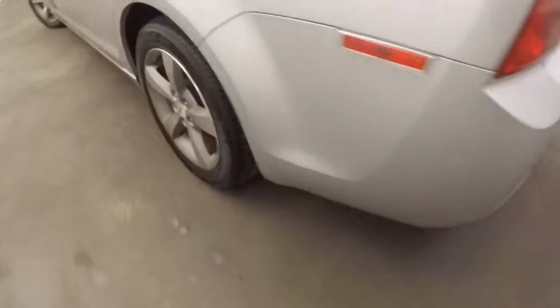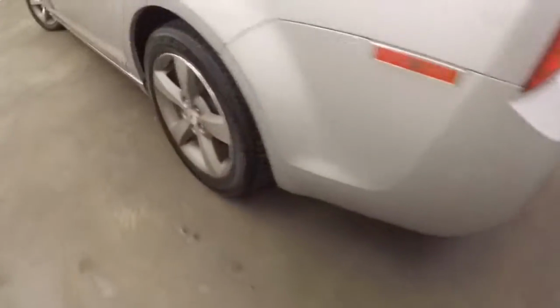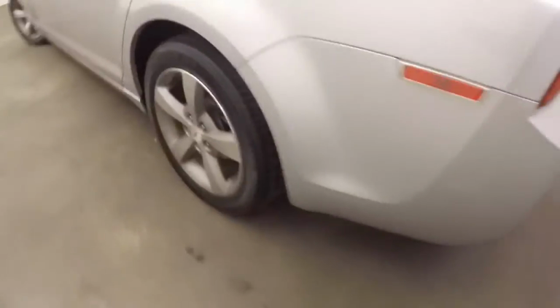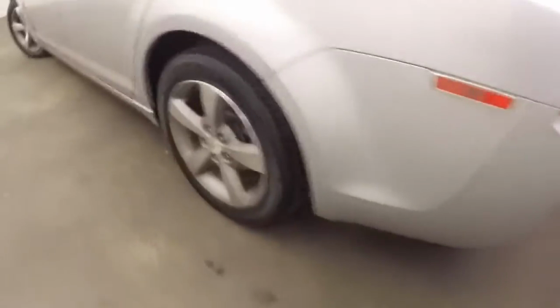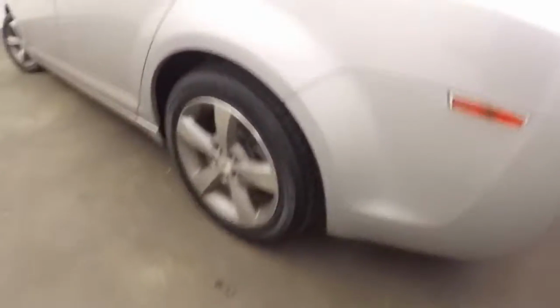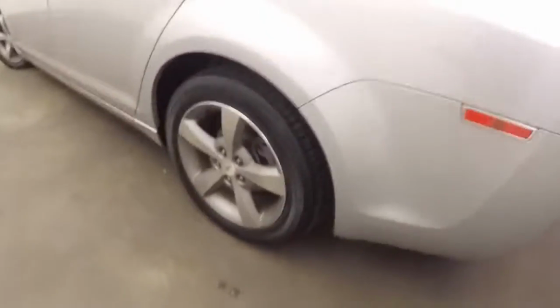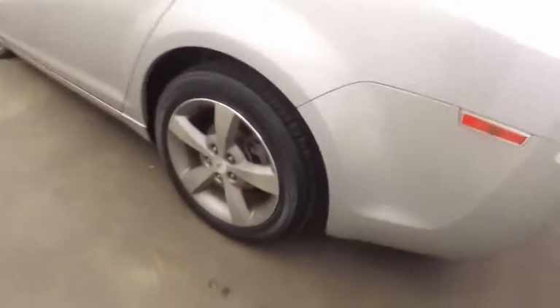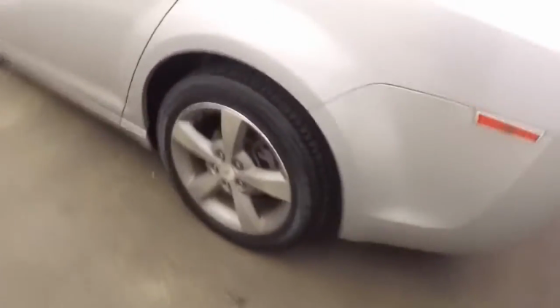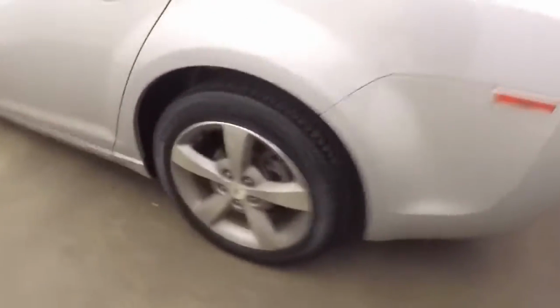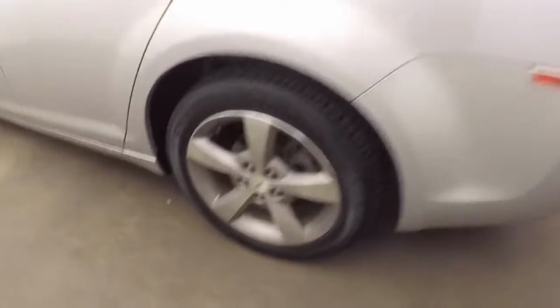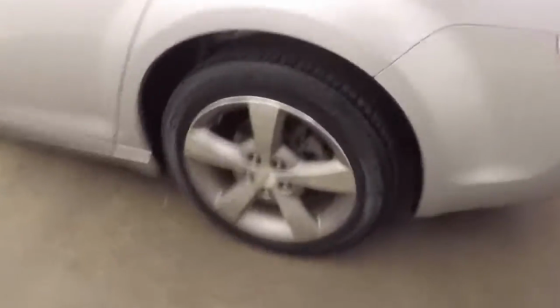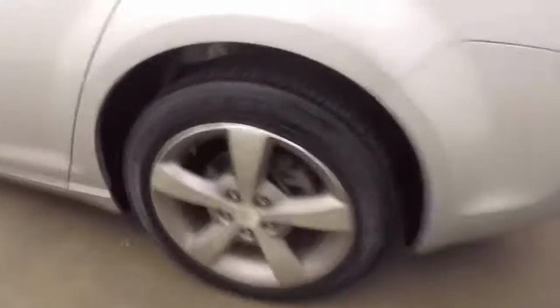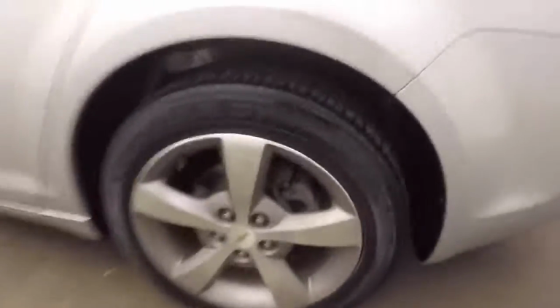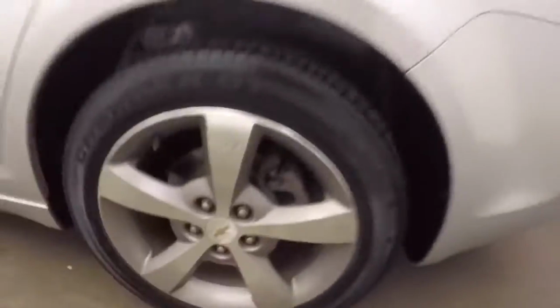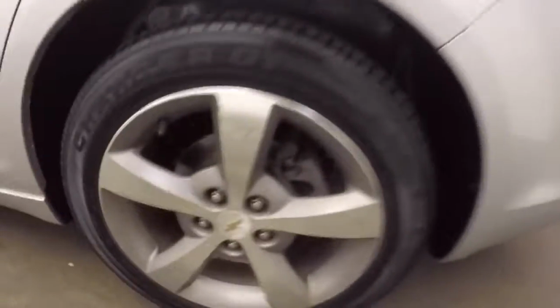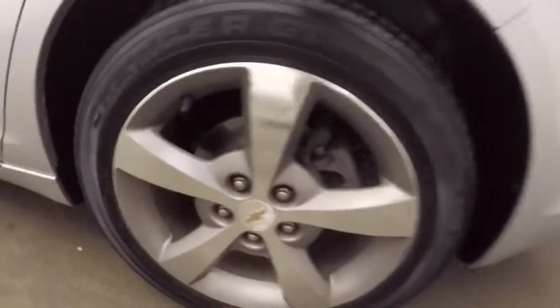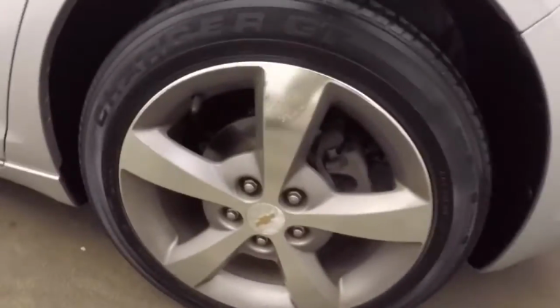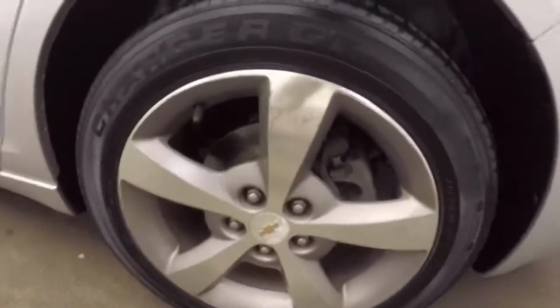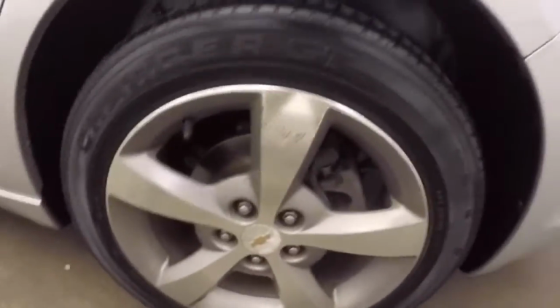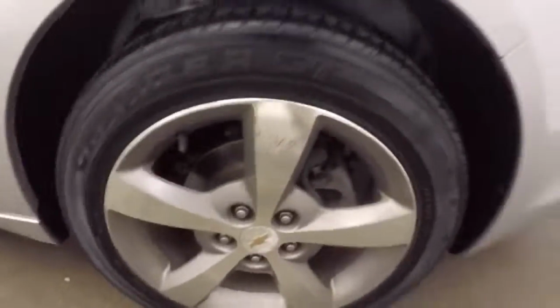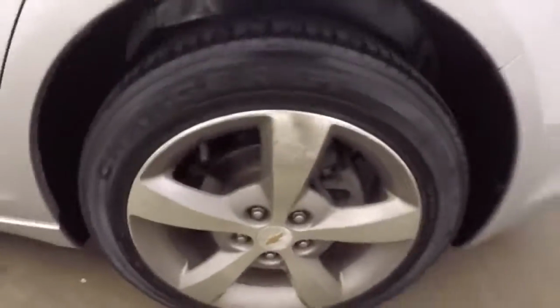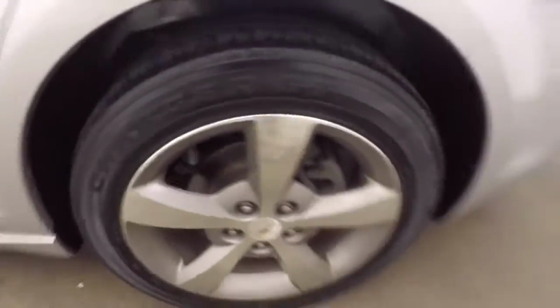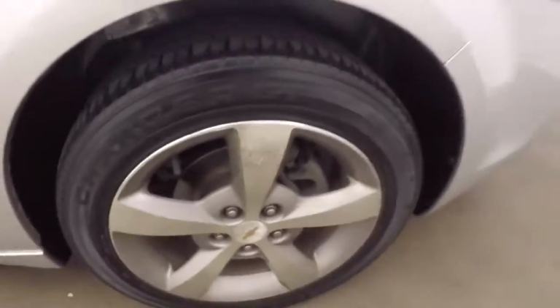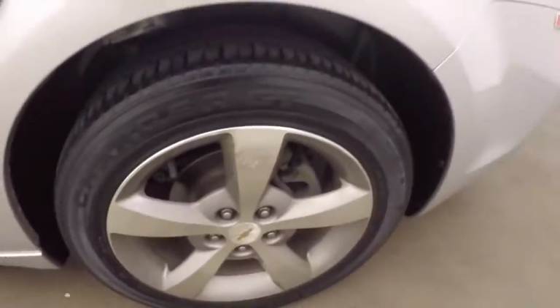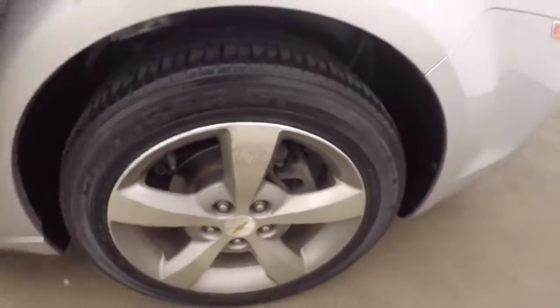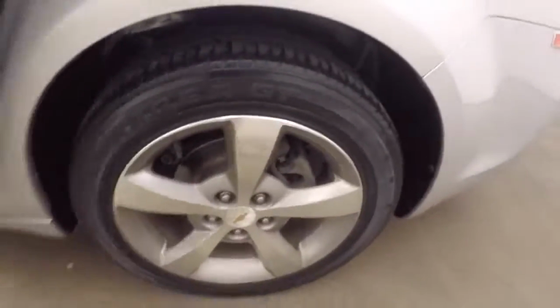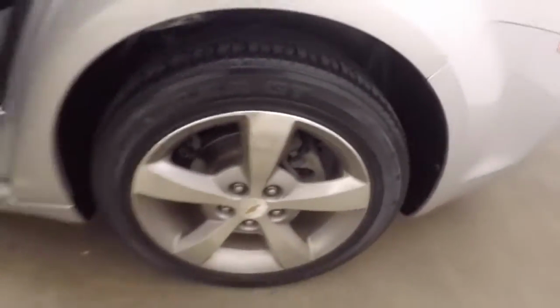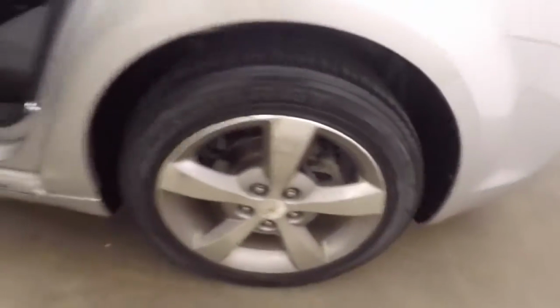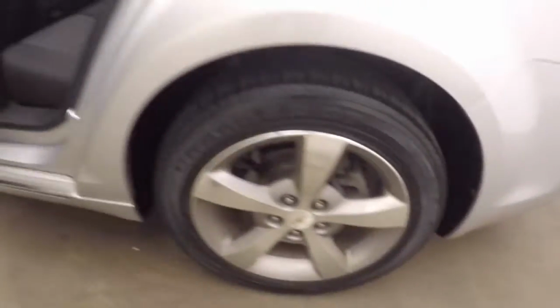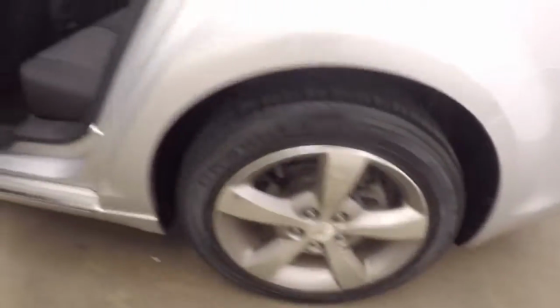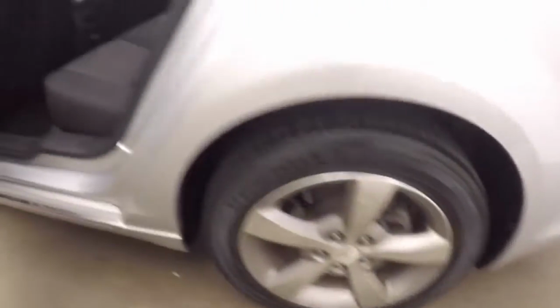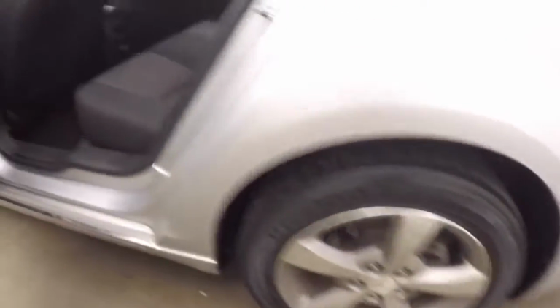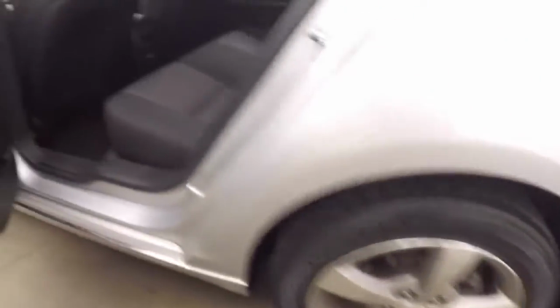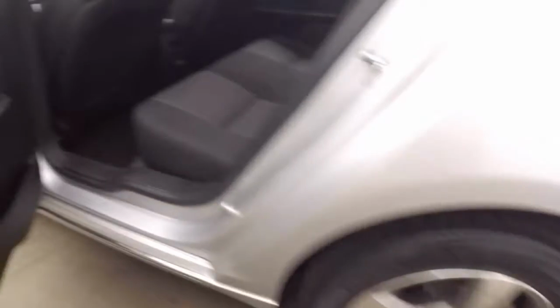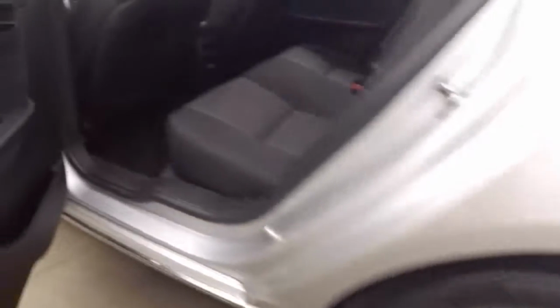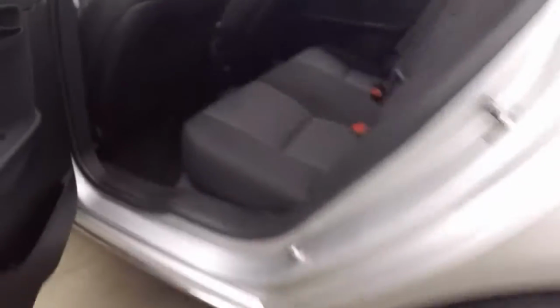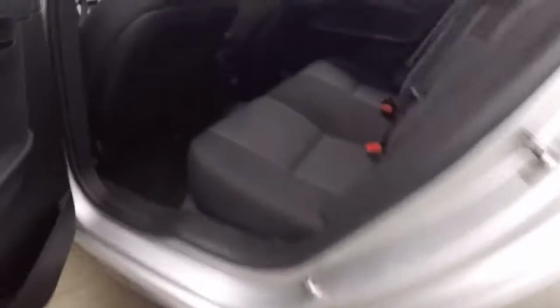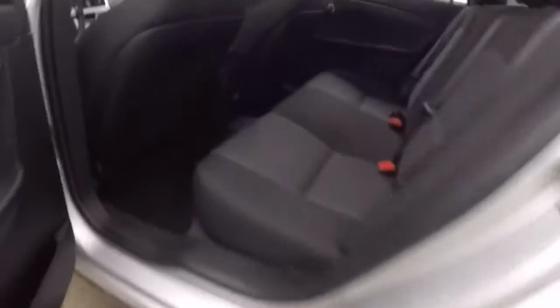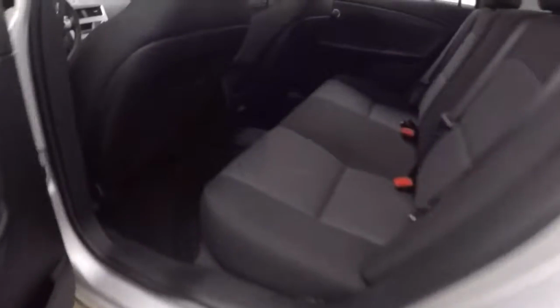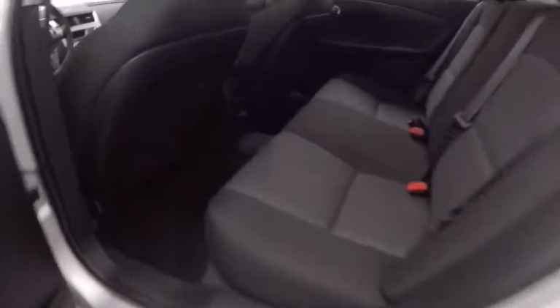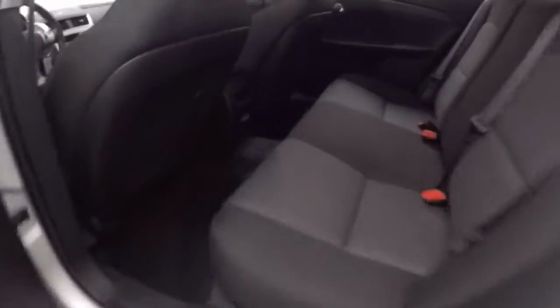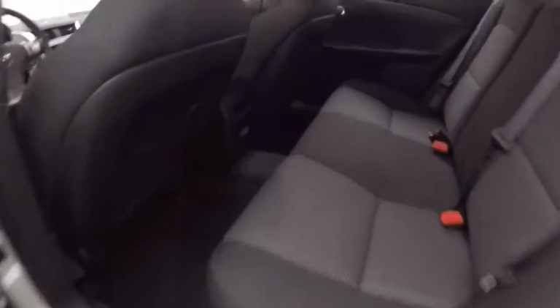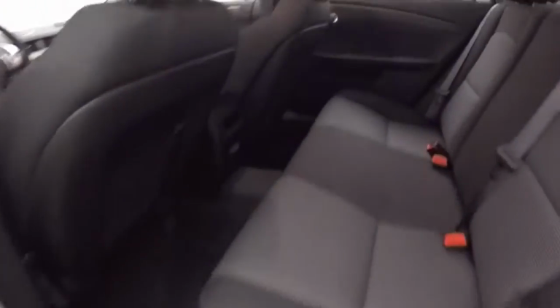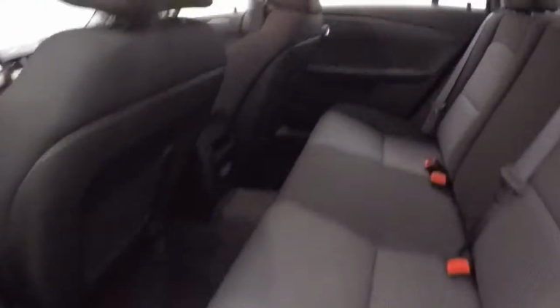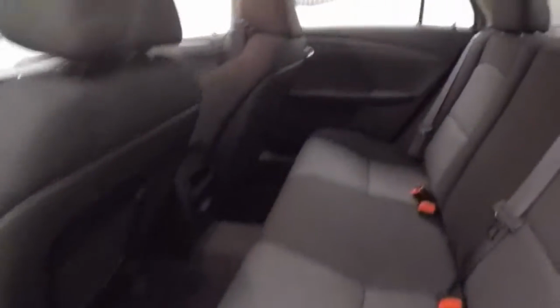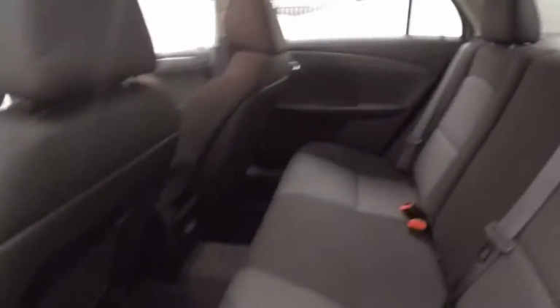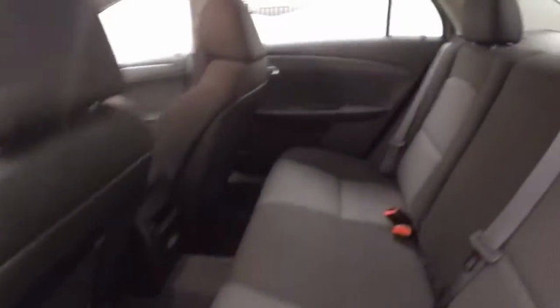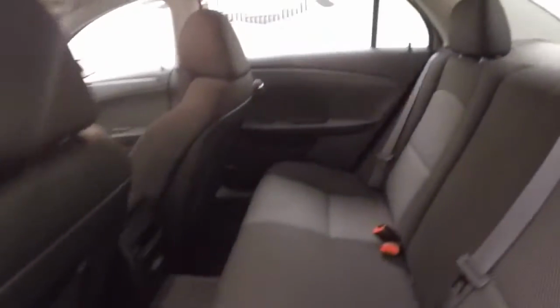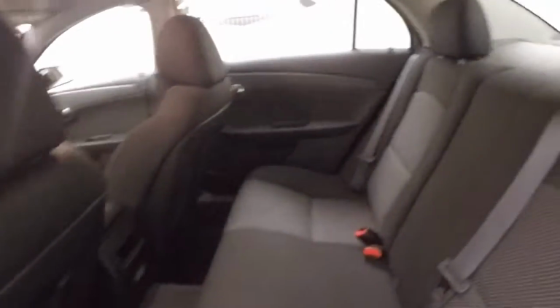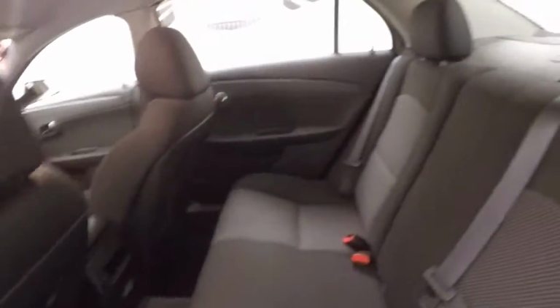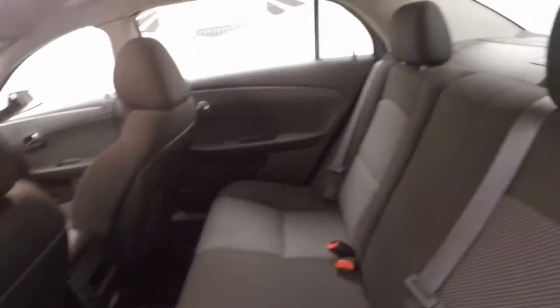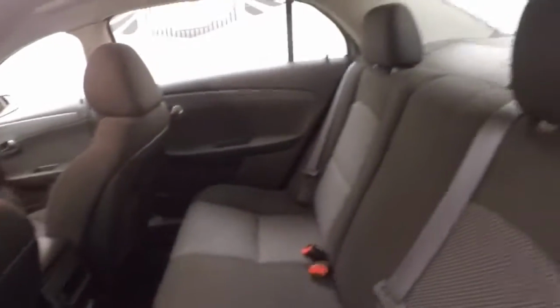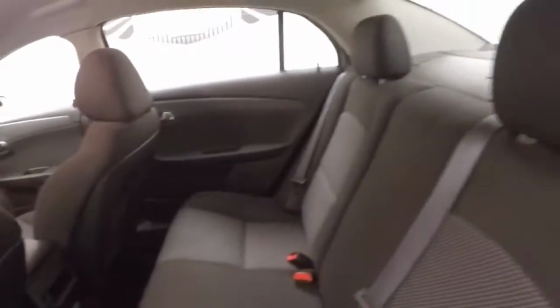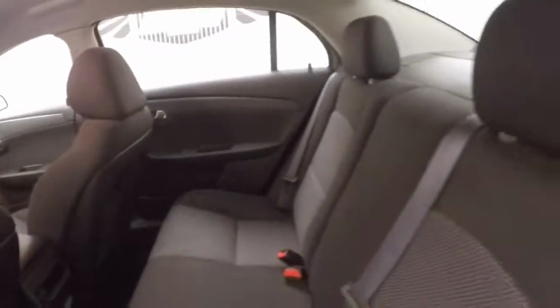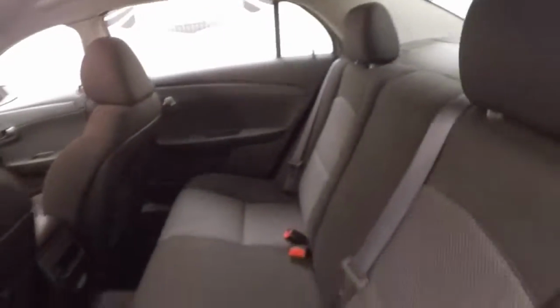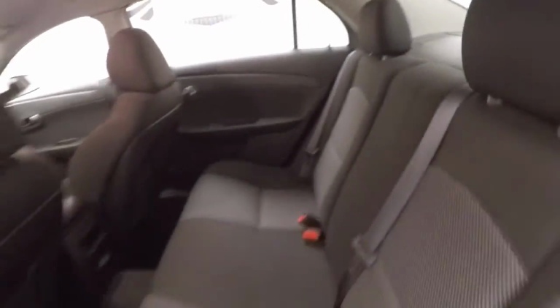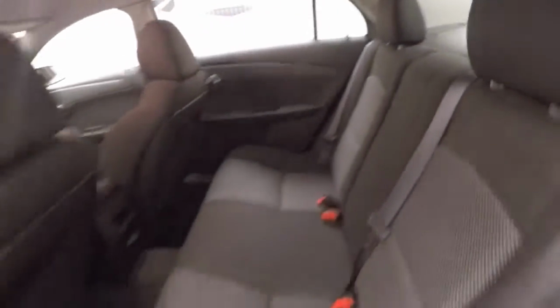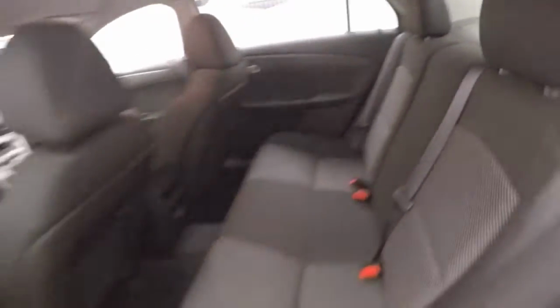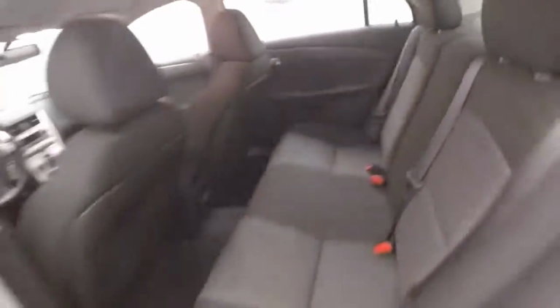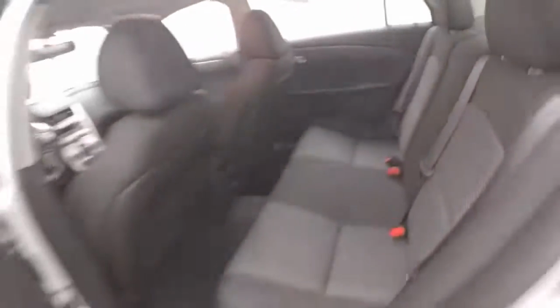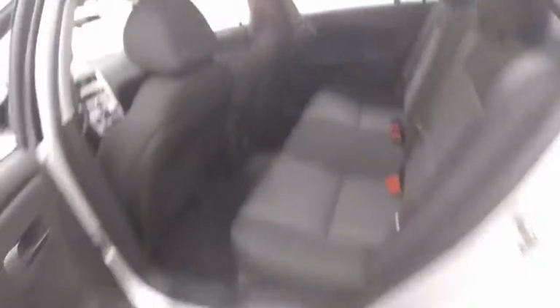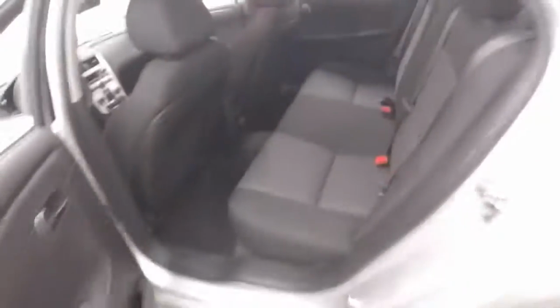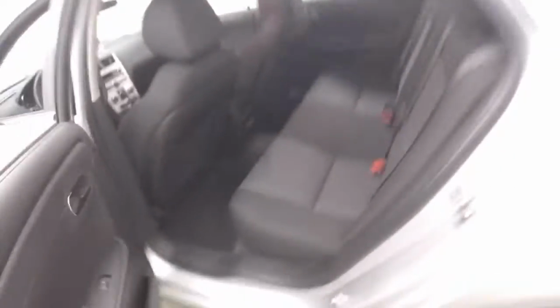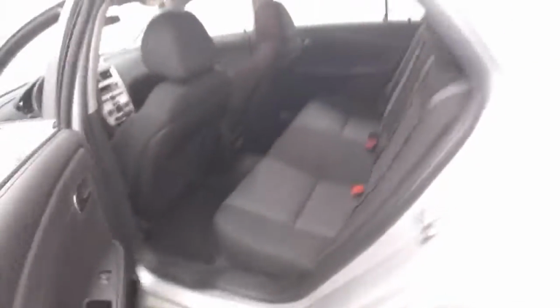Come back around the side here. There's those alloy wheels. Interior's in good shape. Plenty of room. Nice and comfortable.